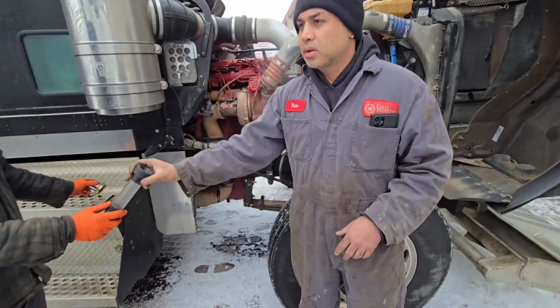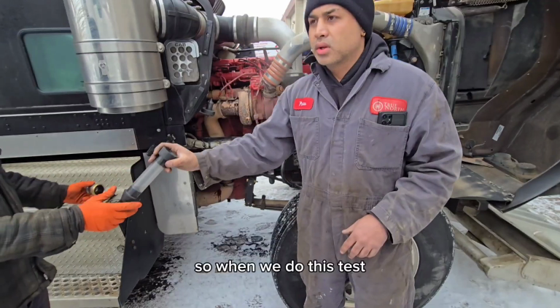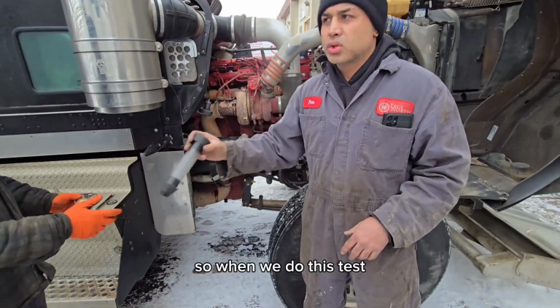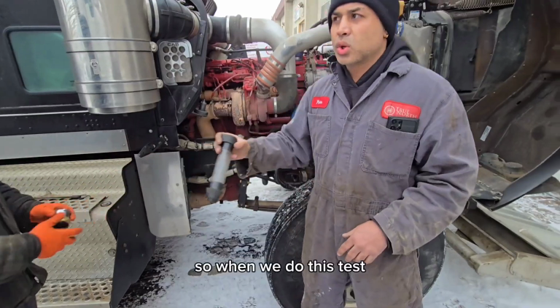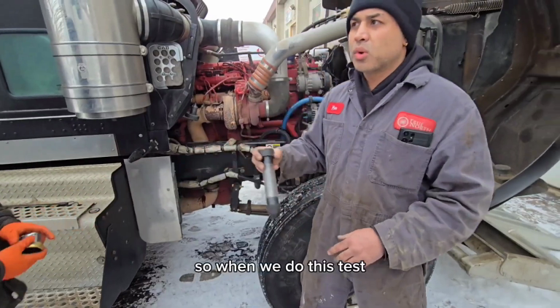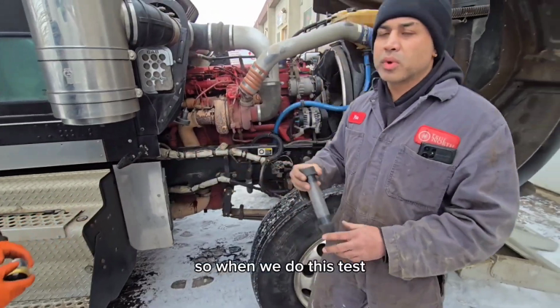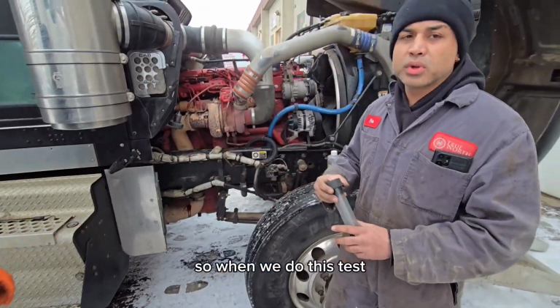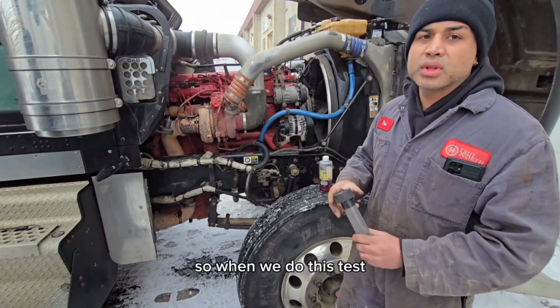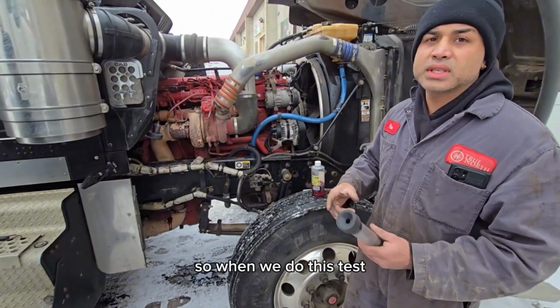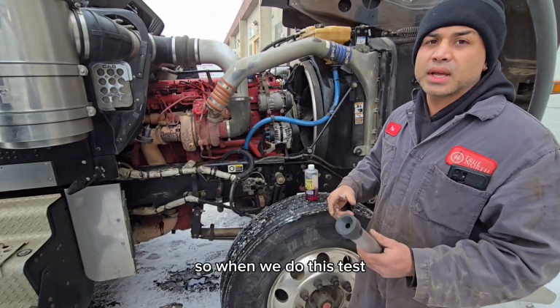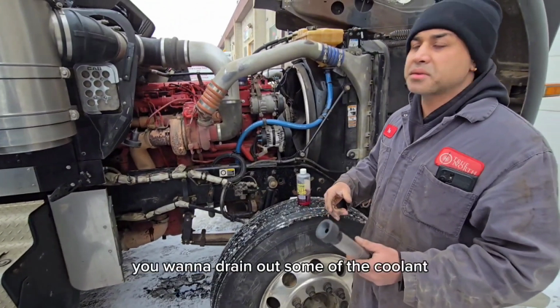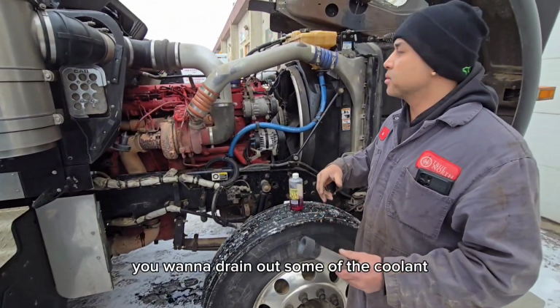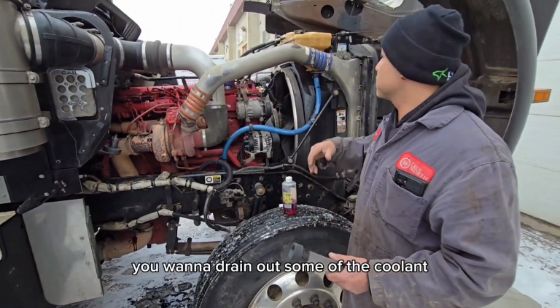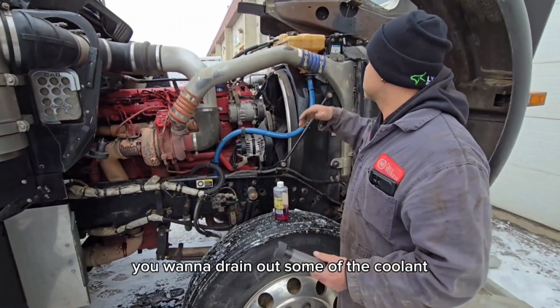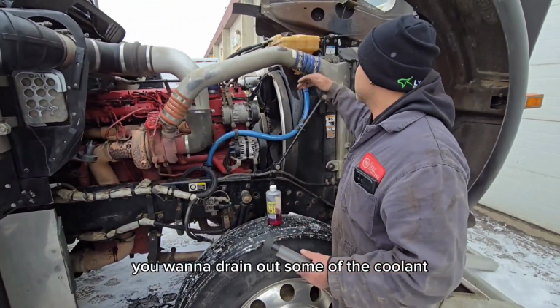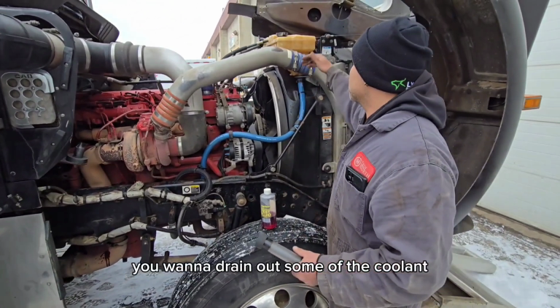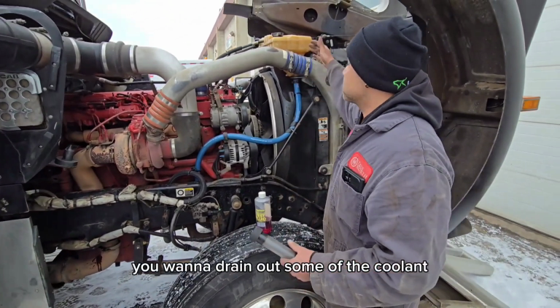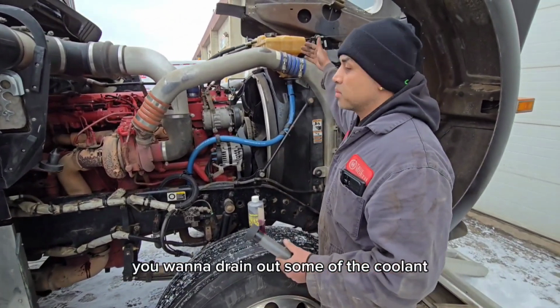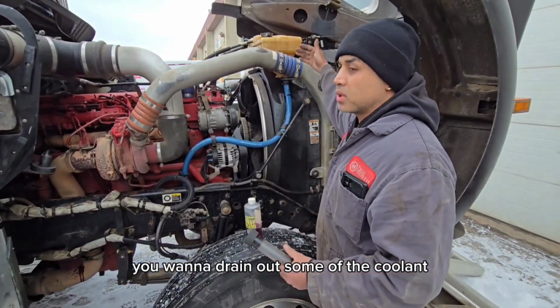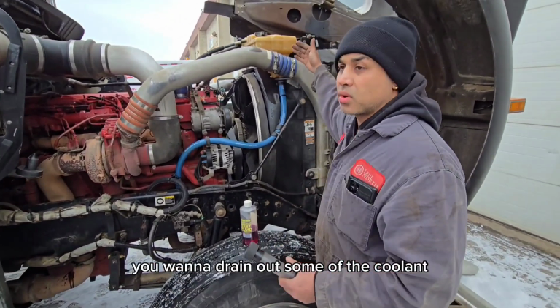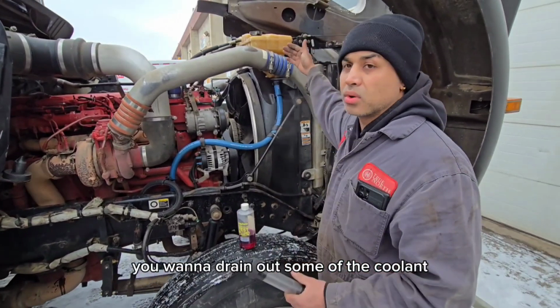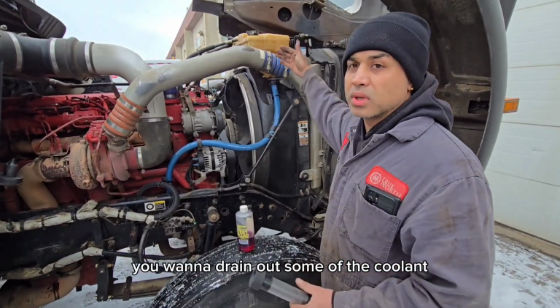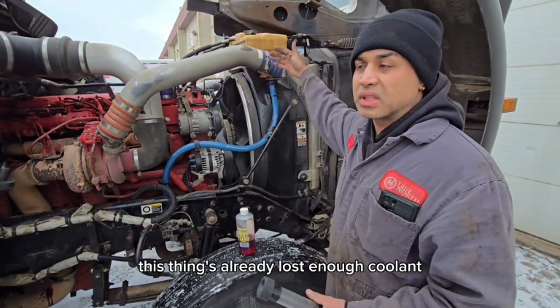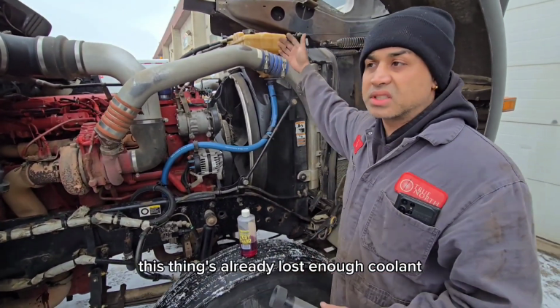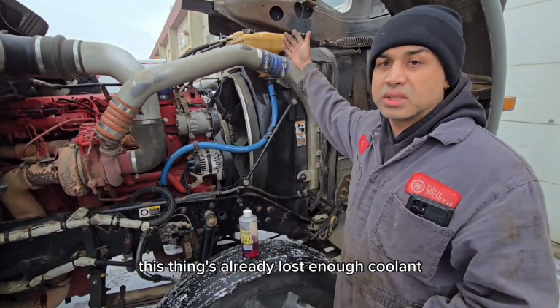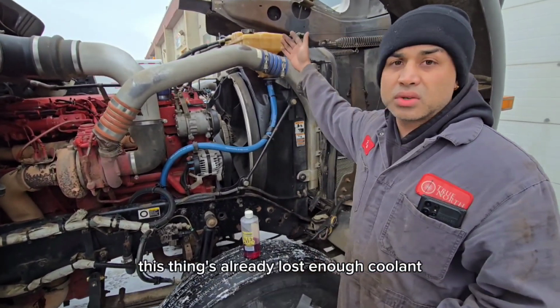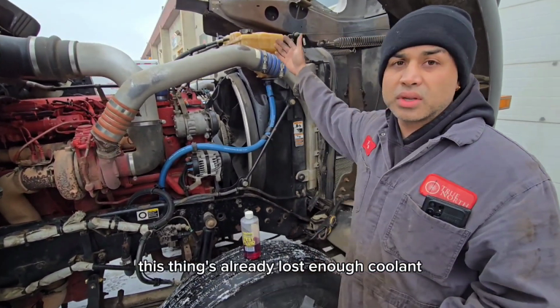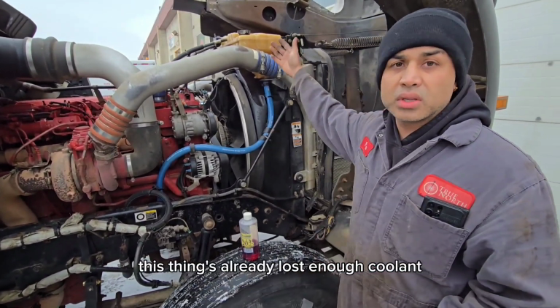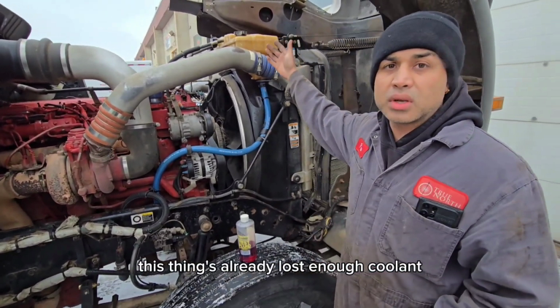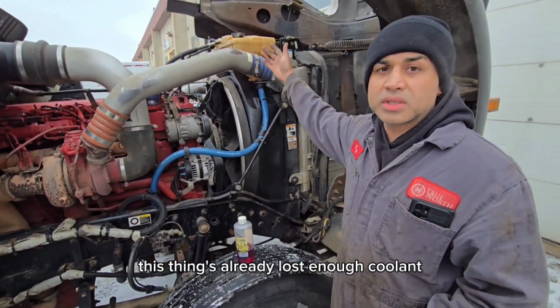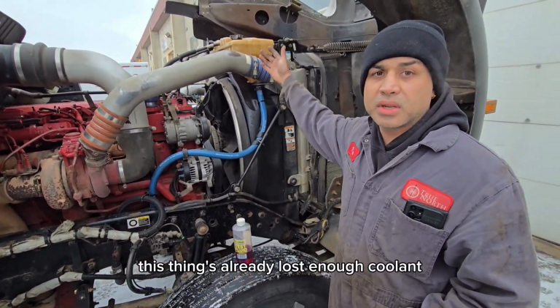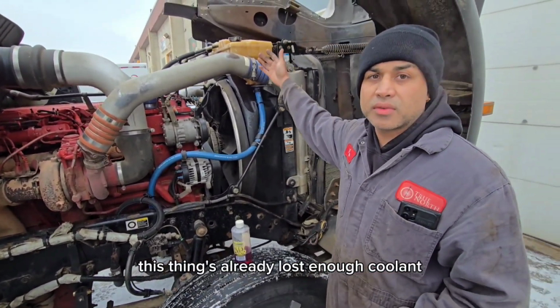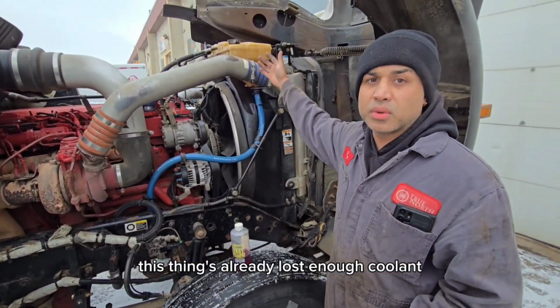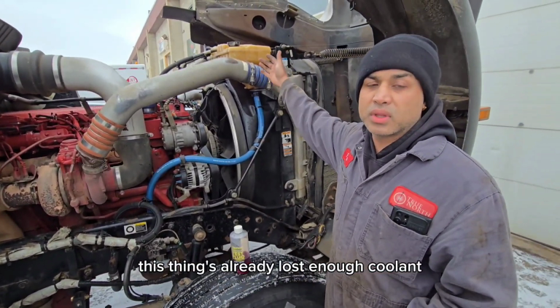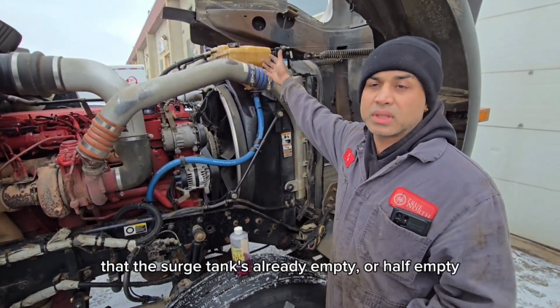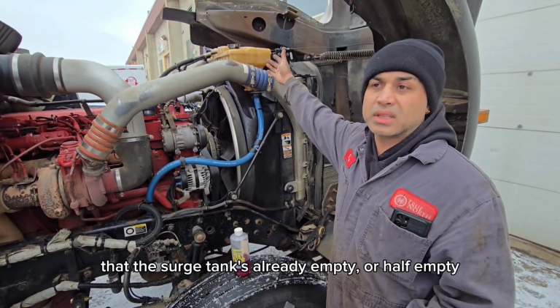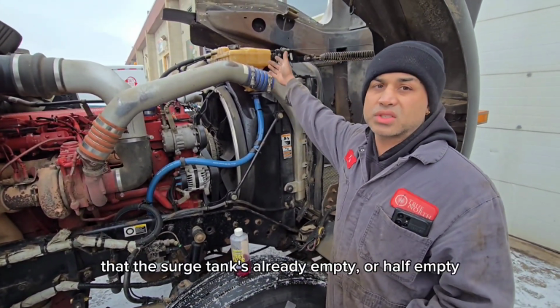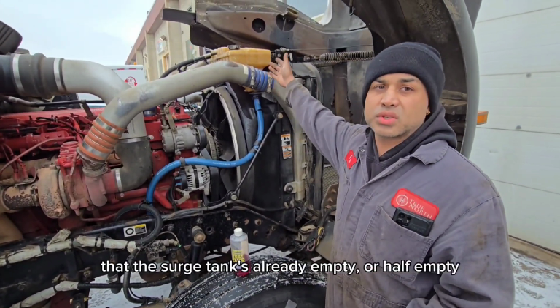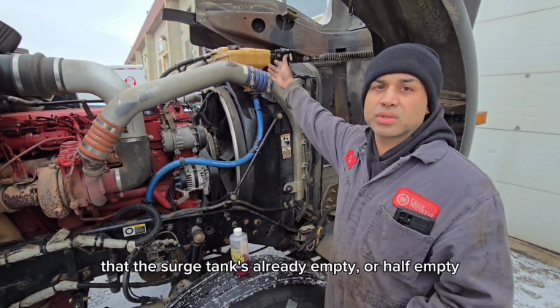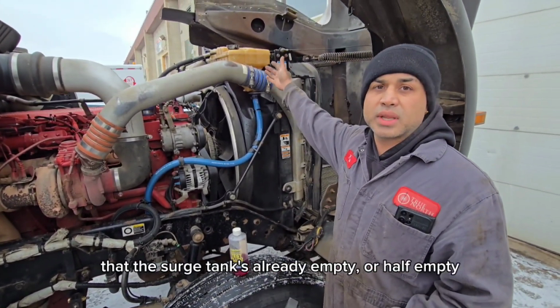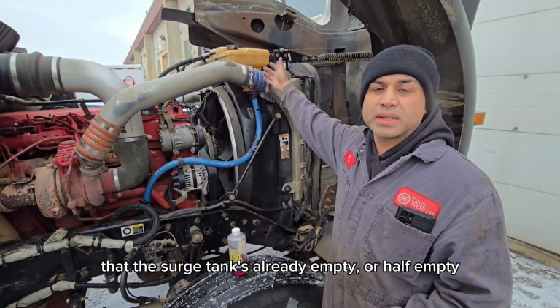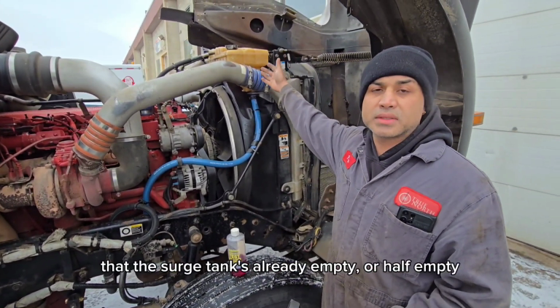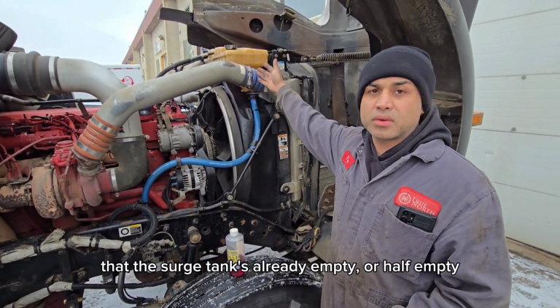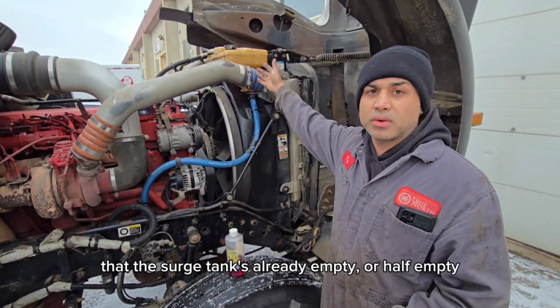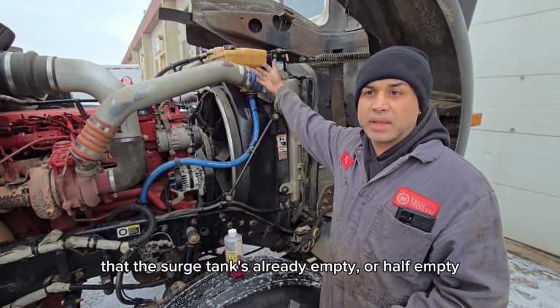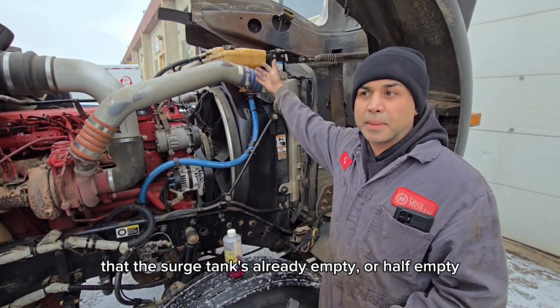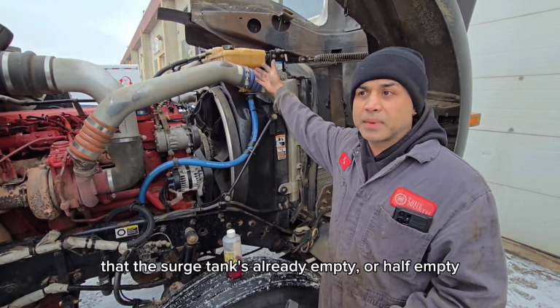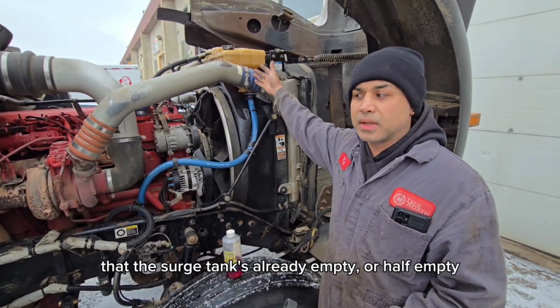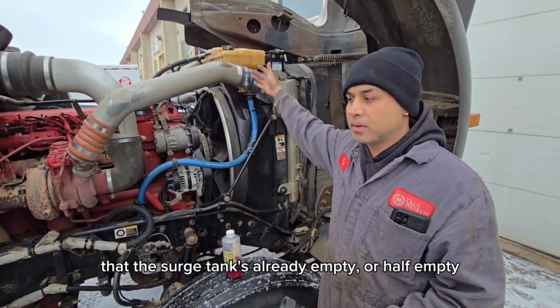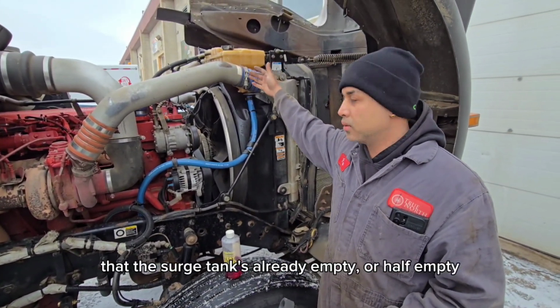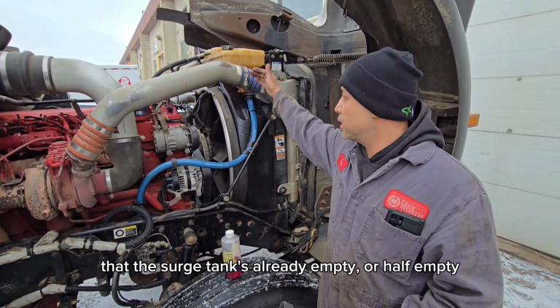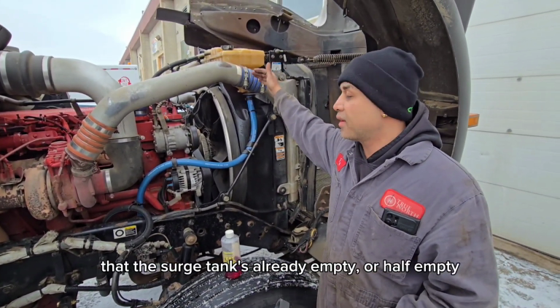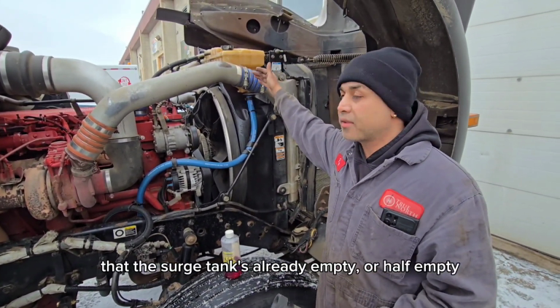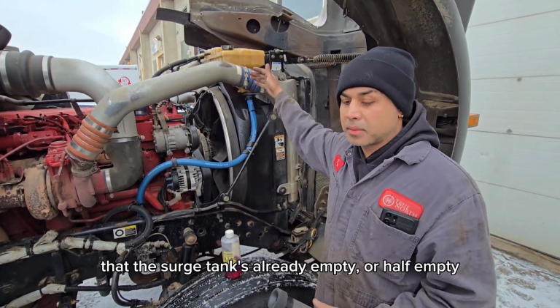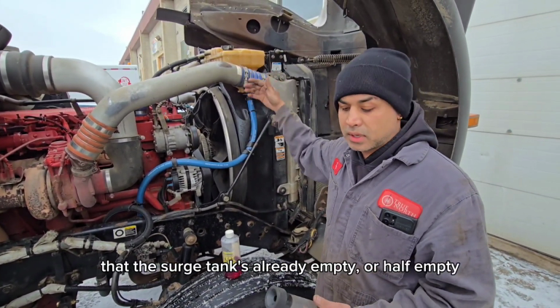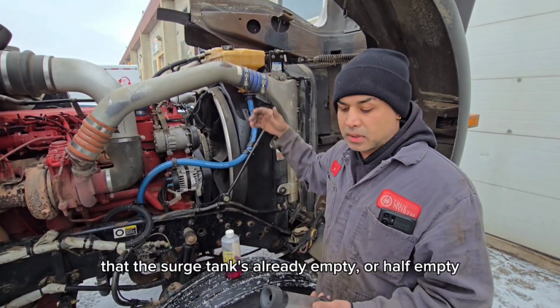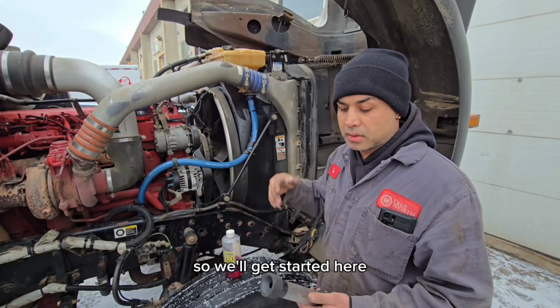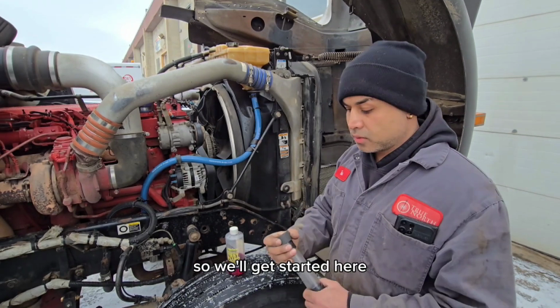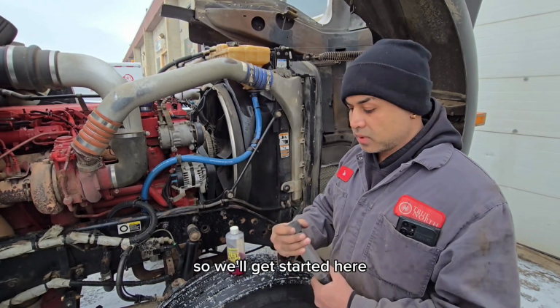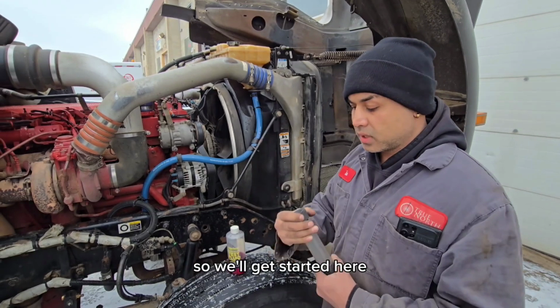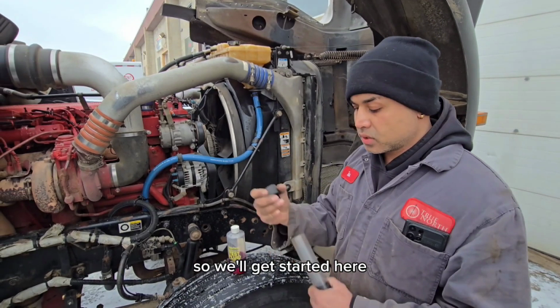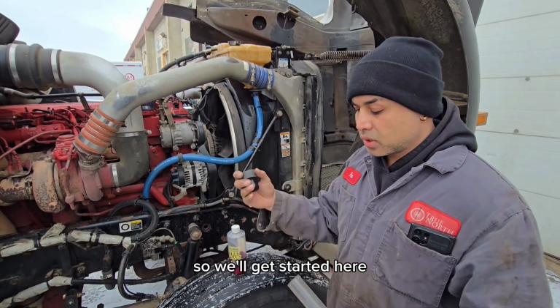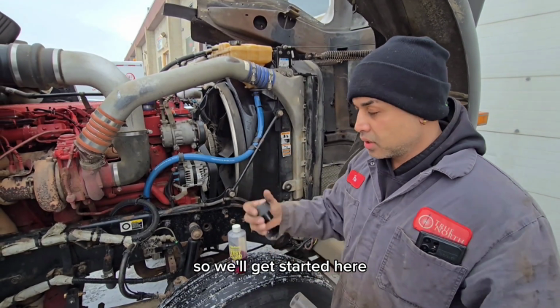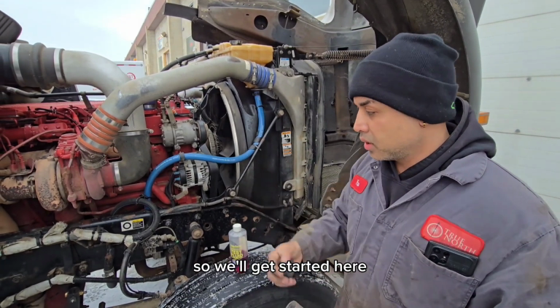So when we do this test, we want to drain out some of the coolant. This thing's already lost enough coolant that the surge tank's already empty or half empty. So we'll get started here.